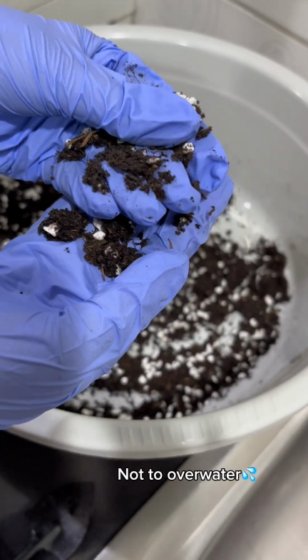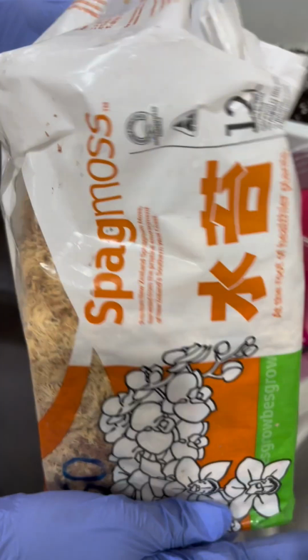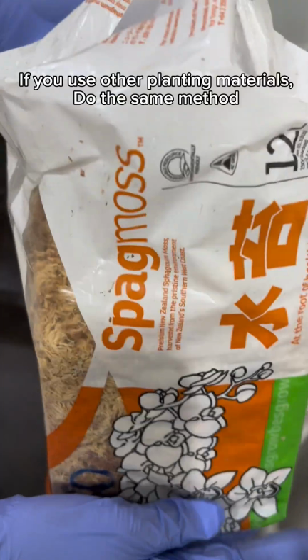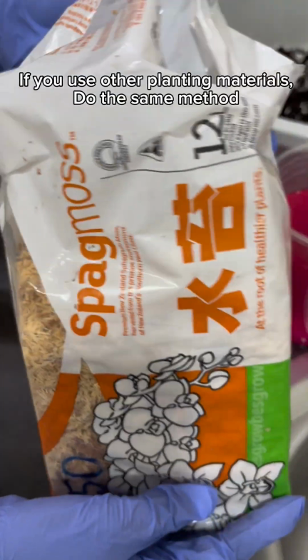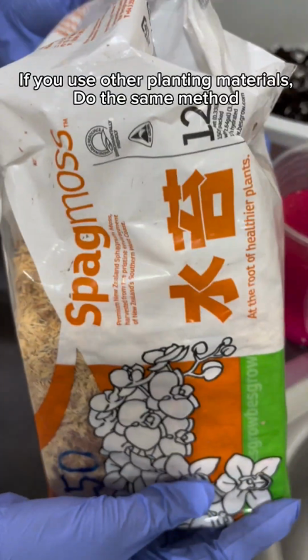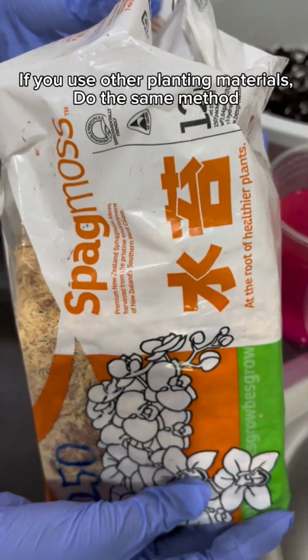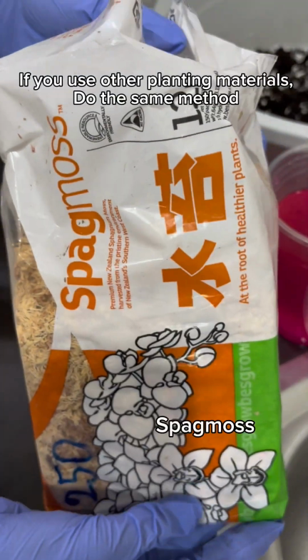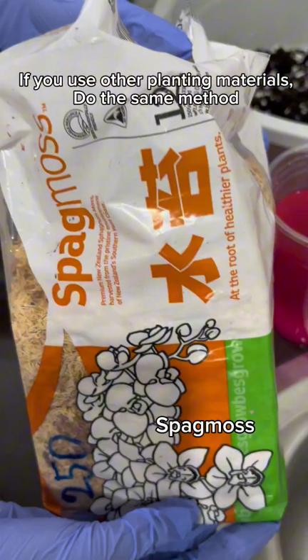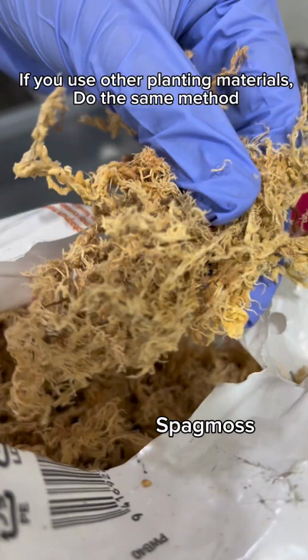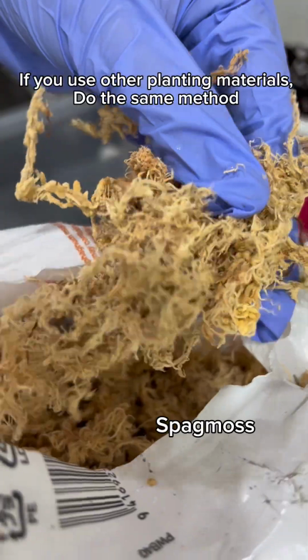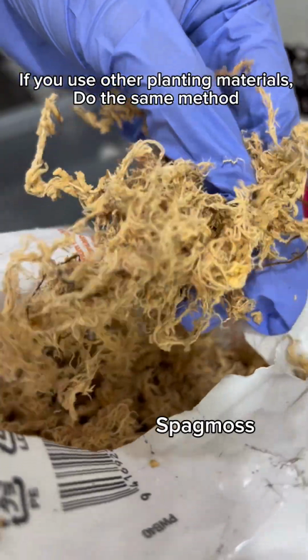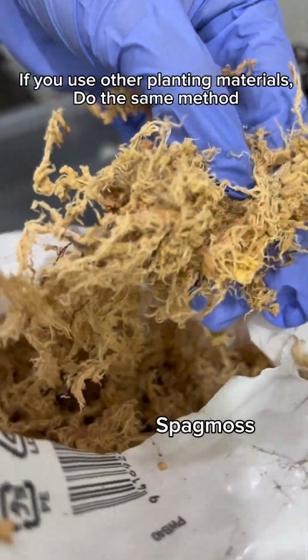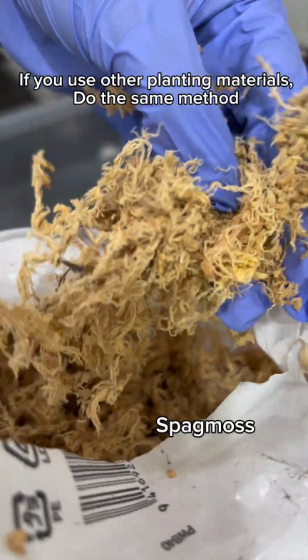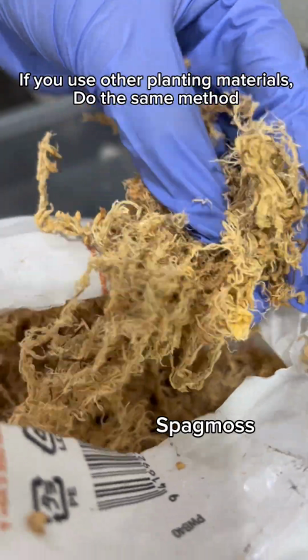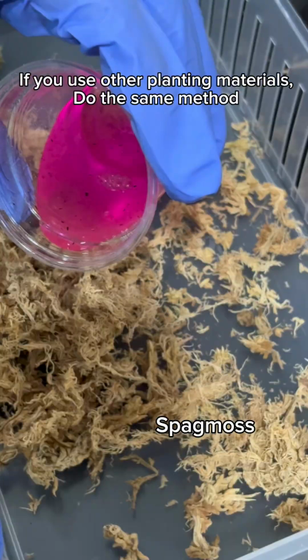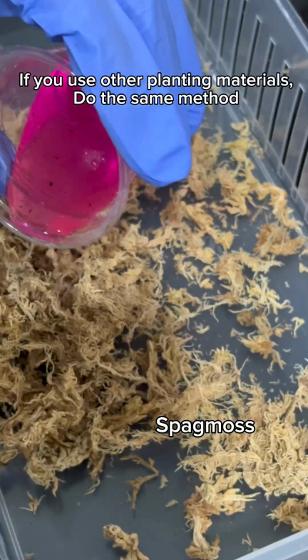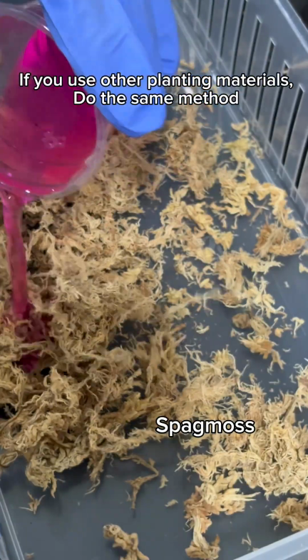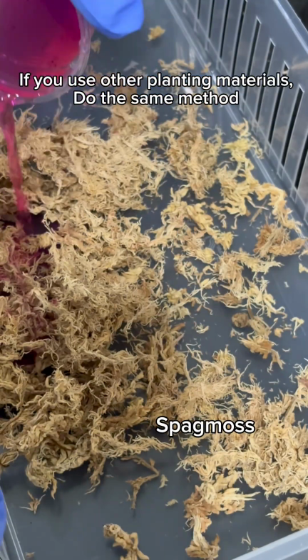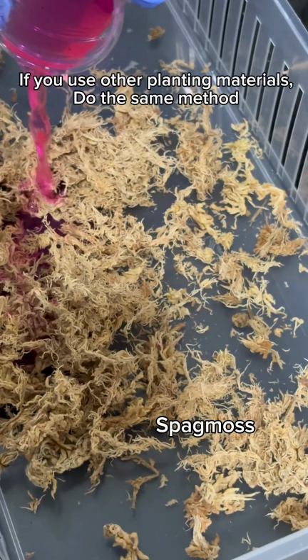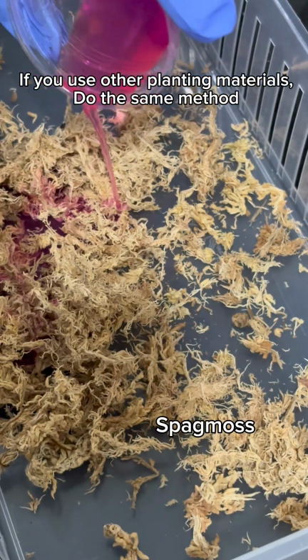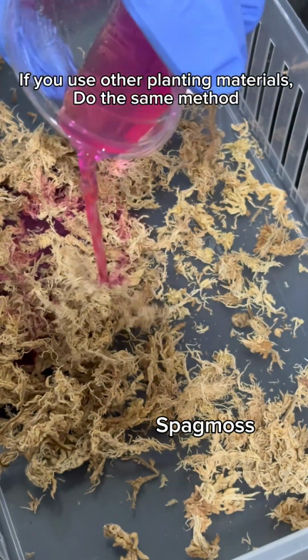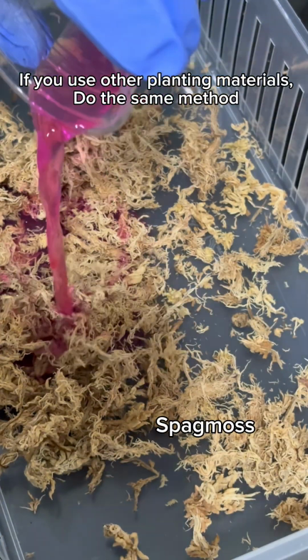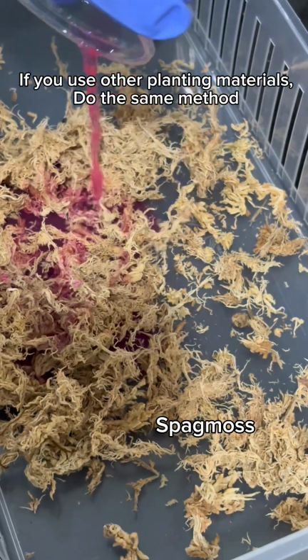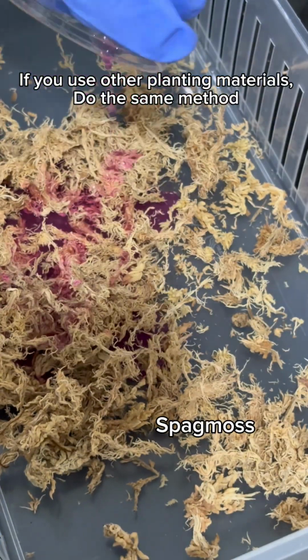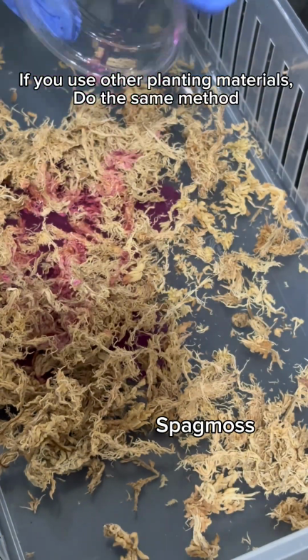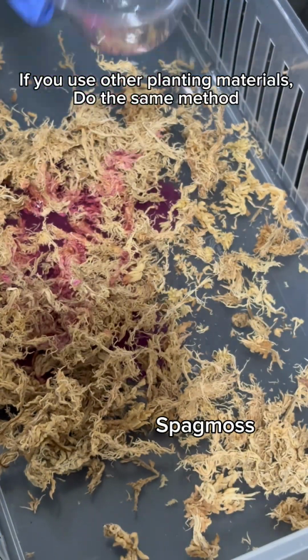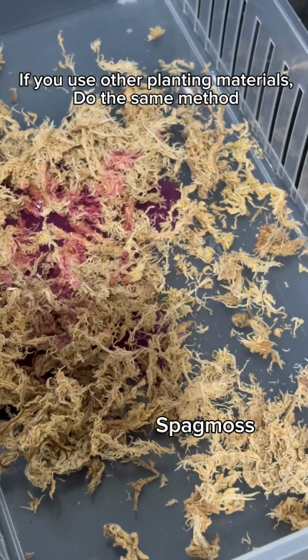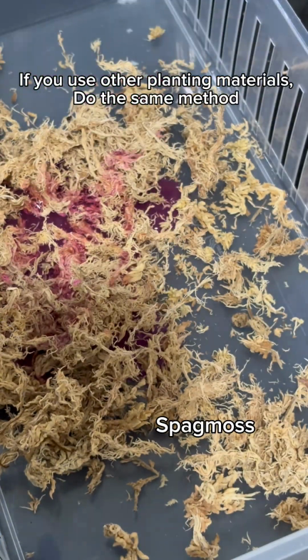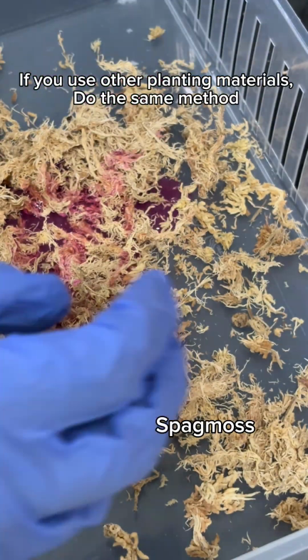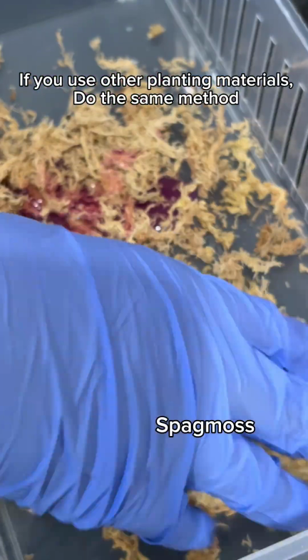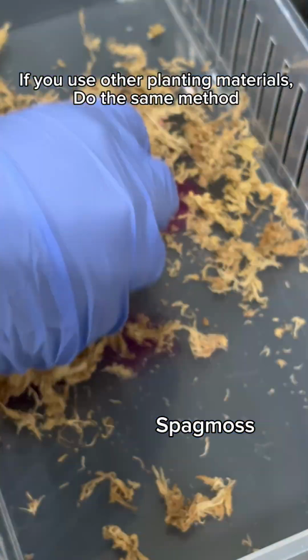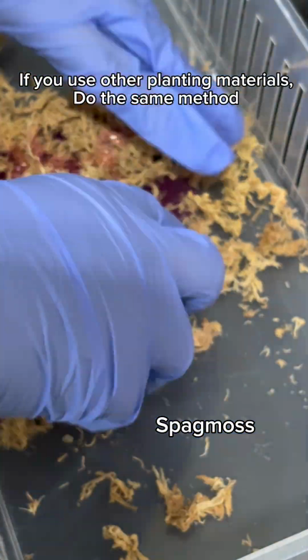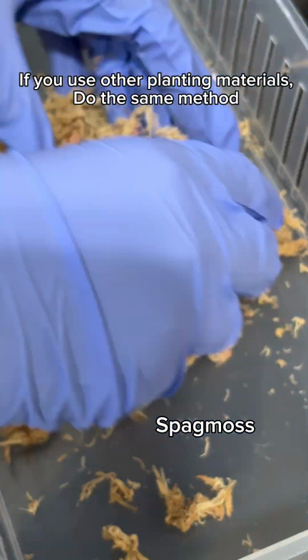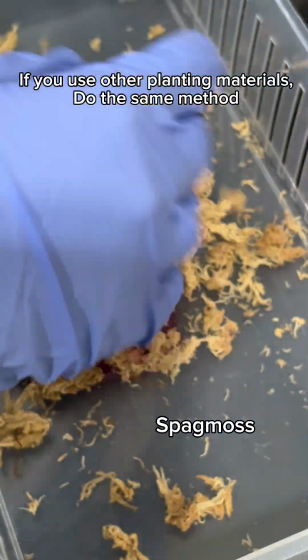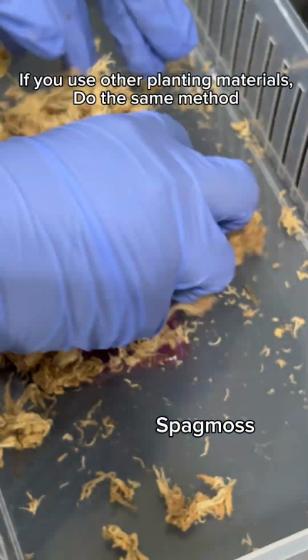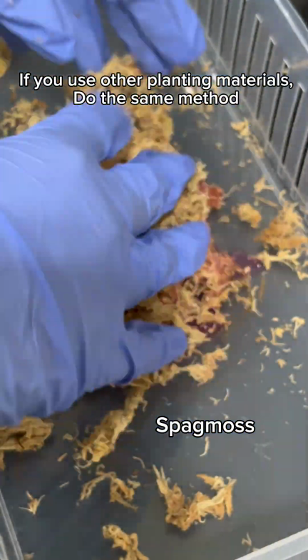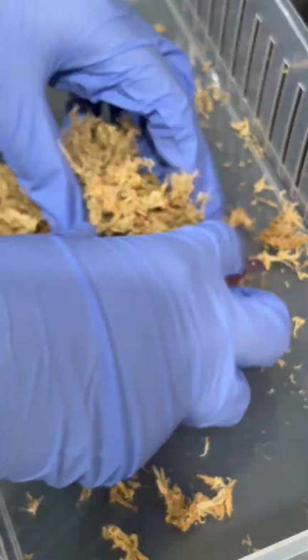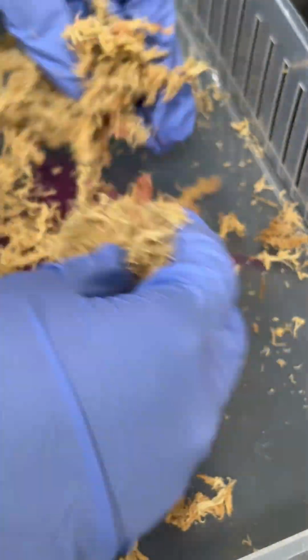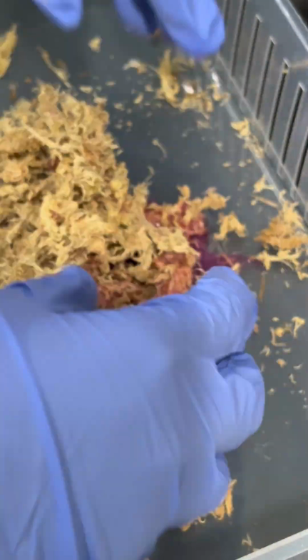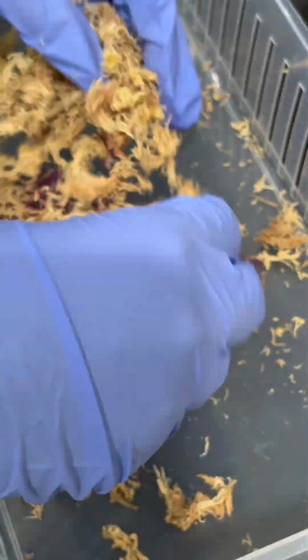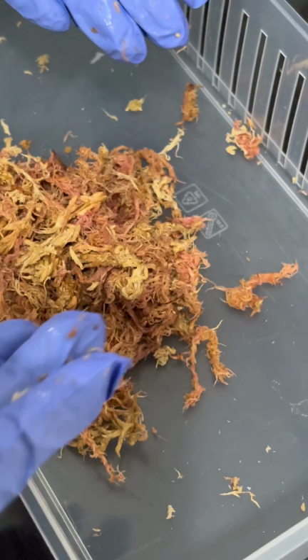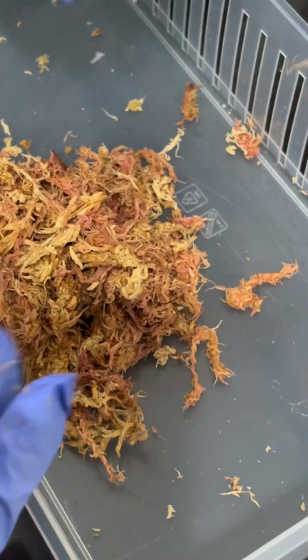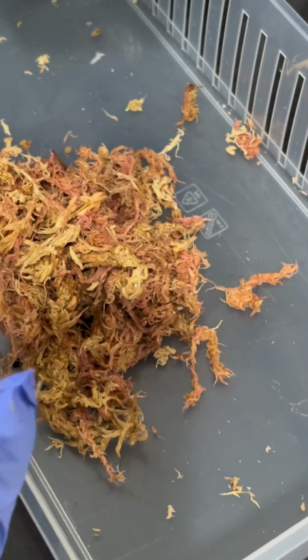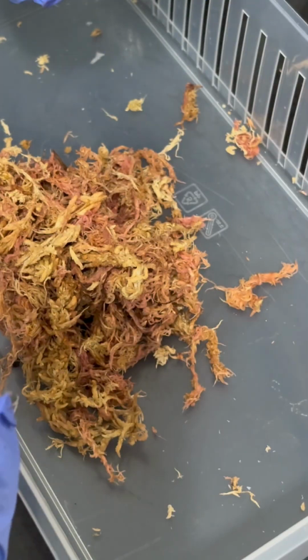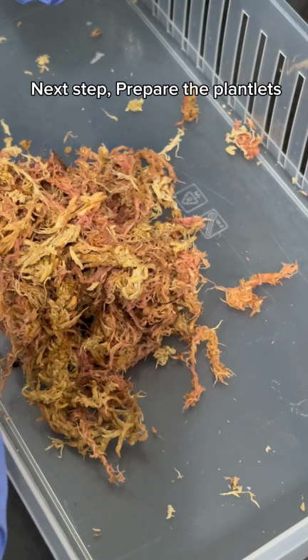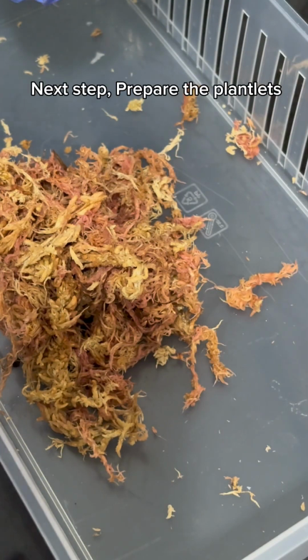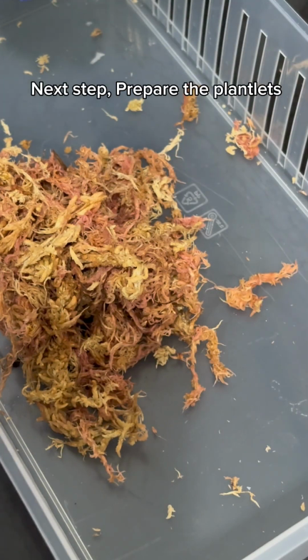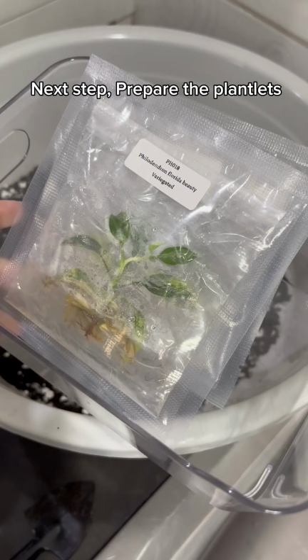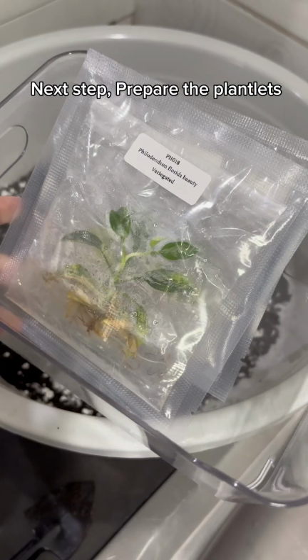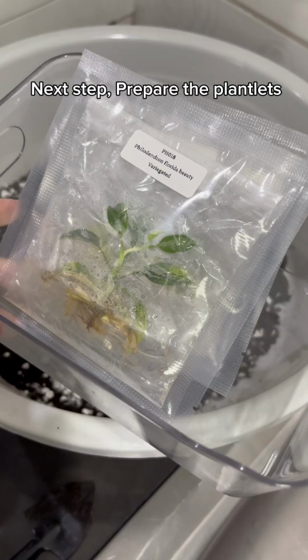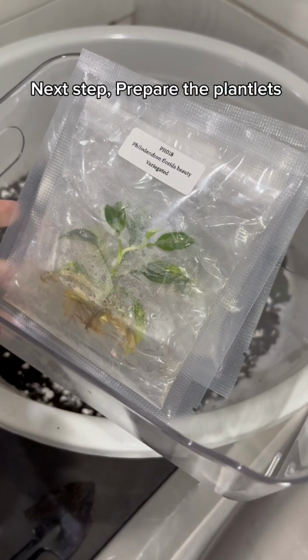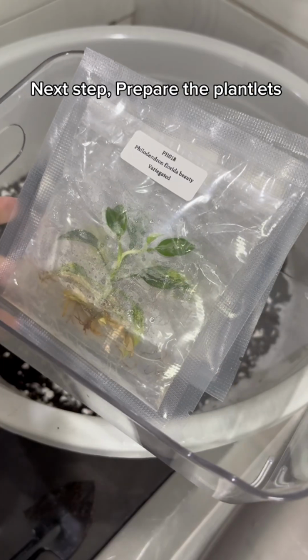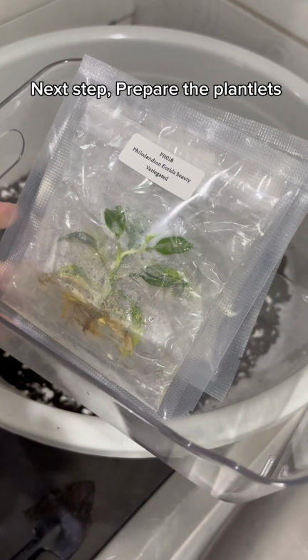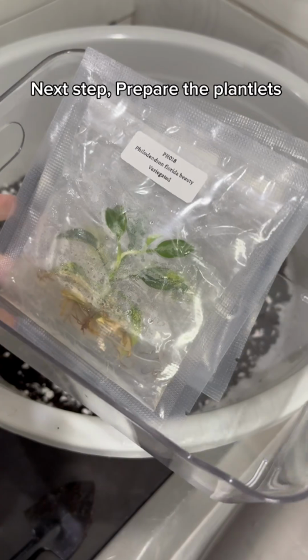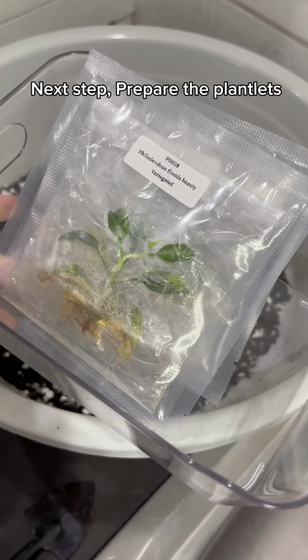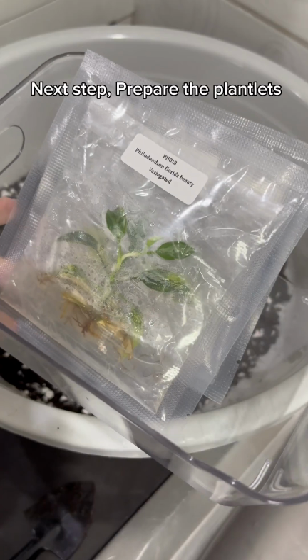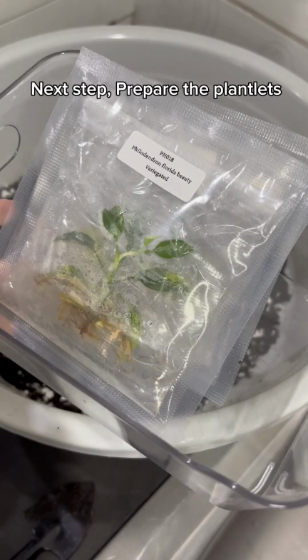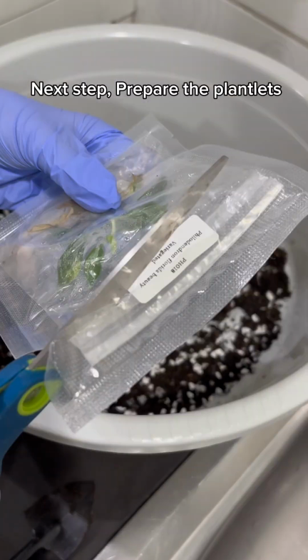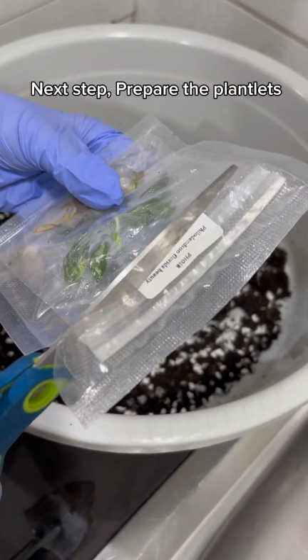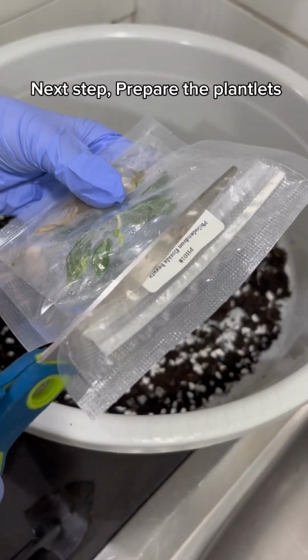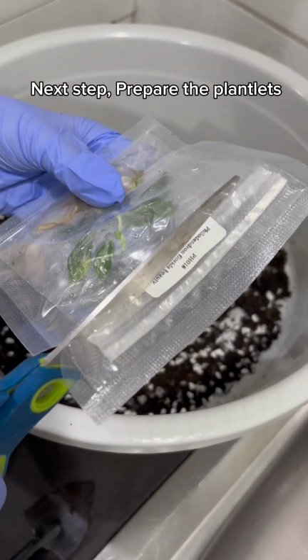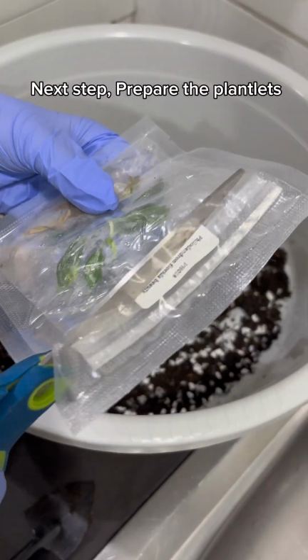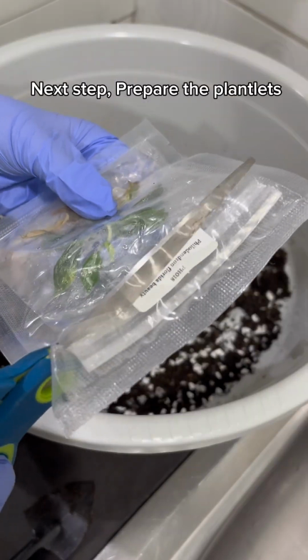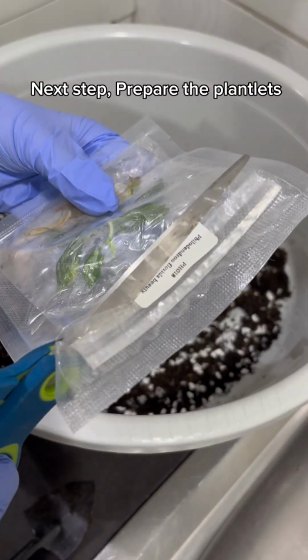If you use other planting materials, do the same method. Next step, prepare the plantlets.